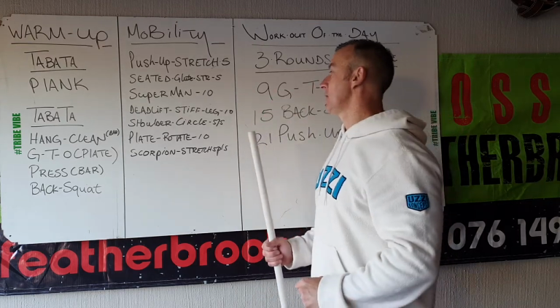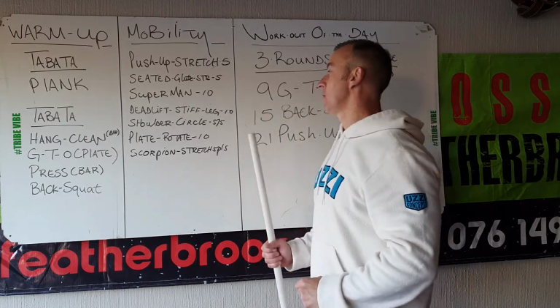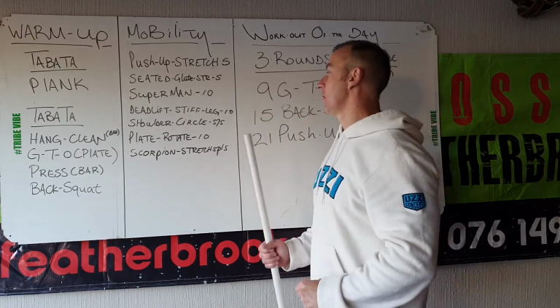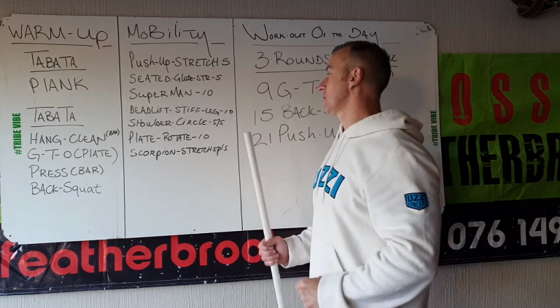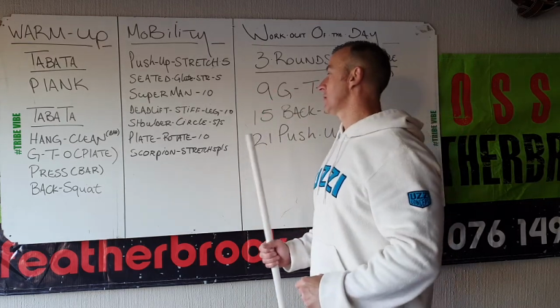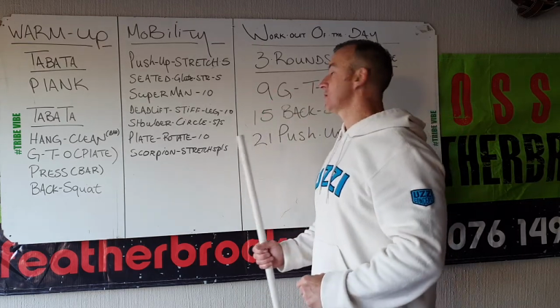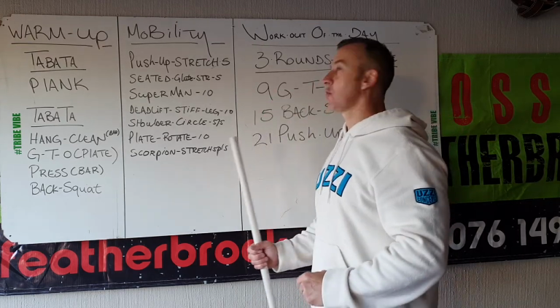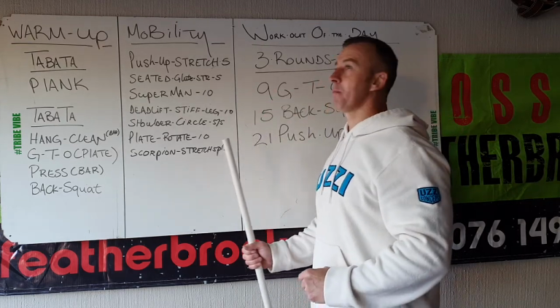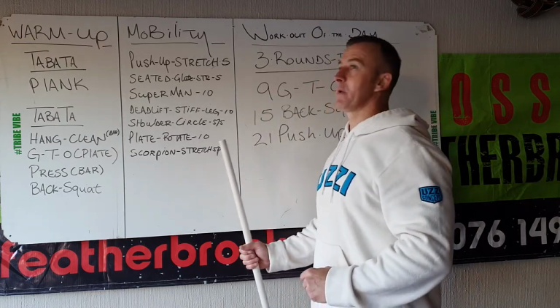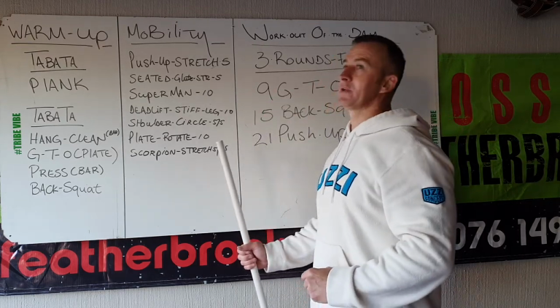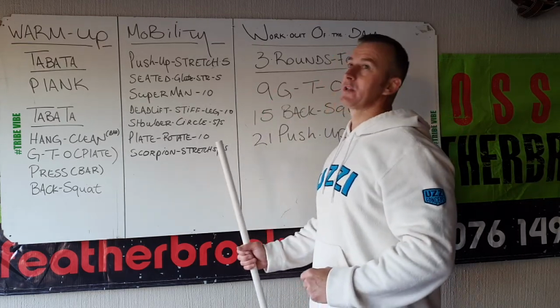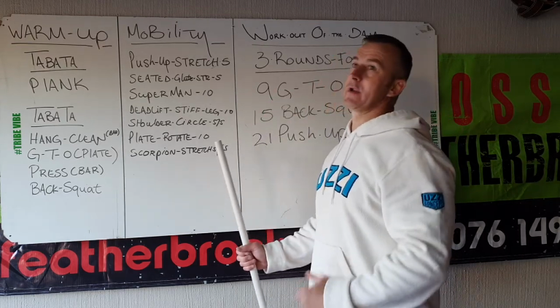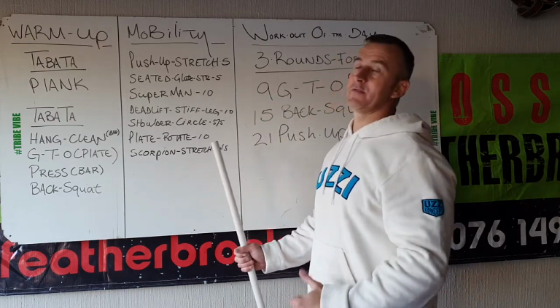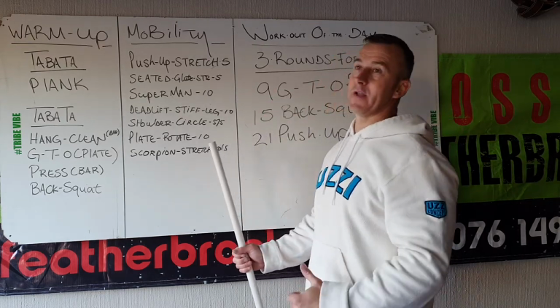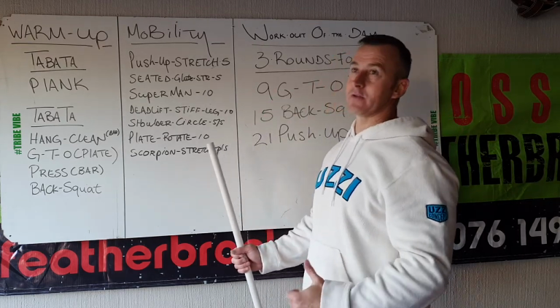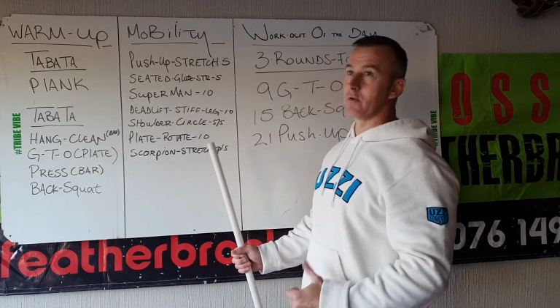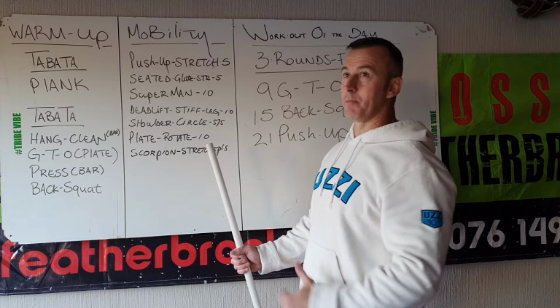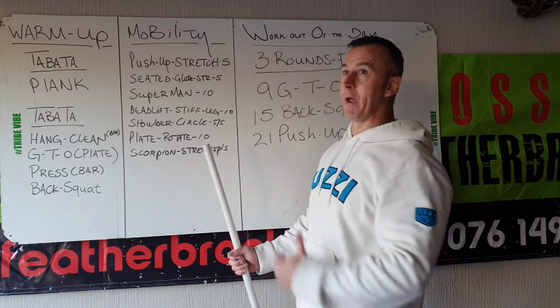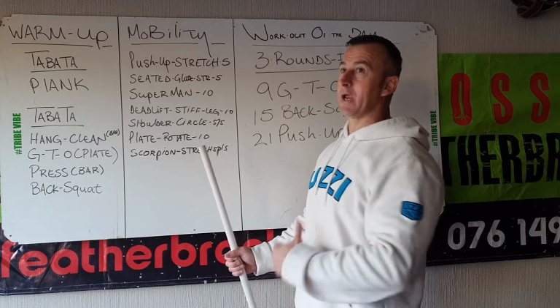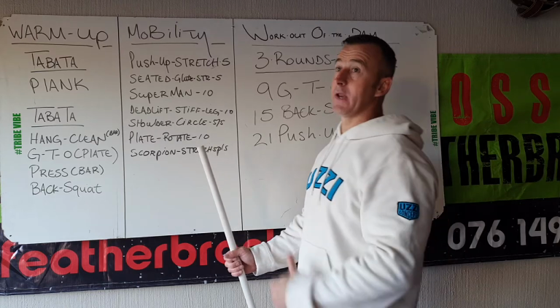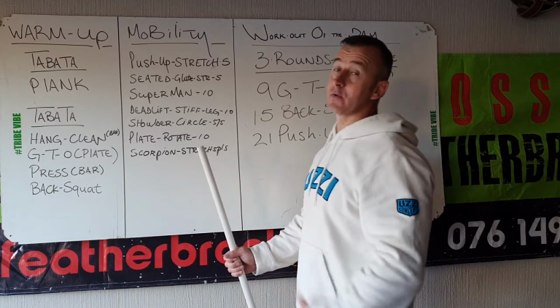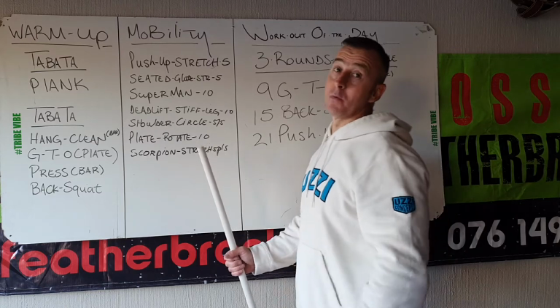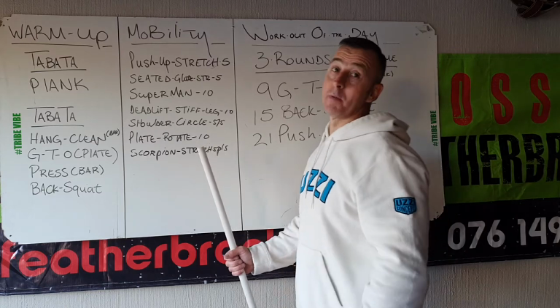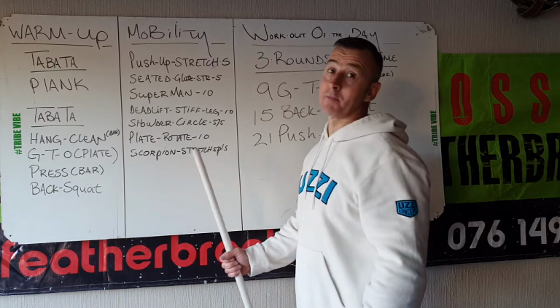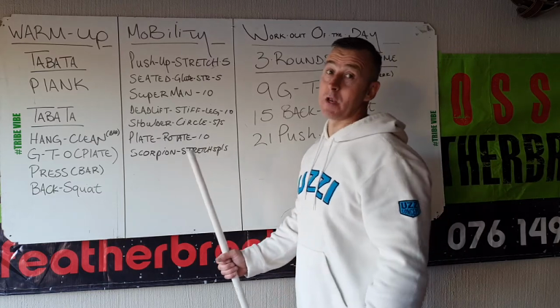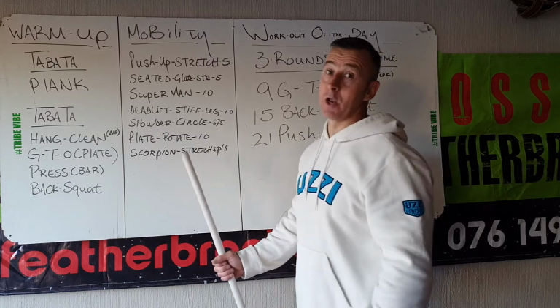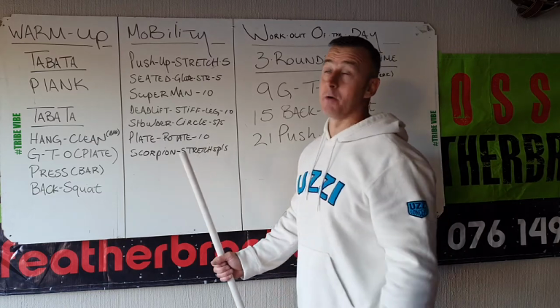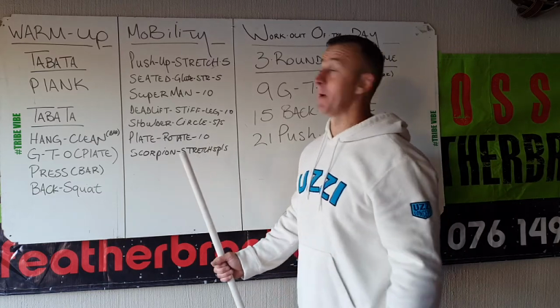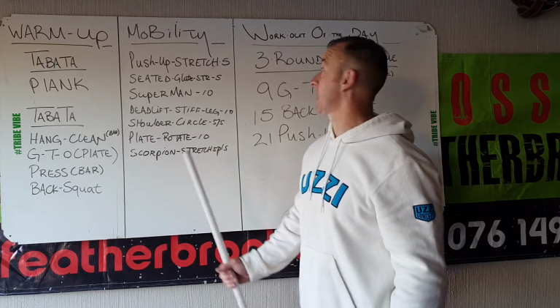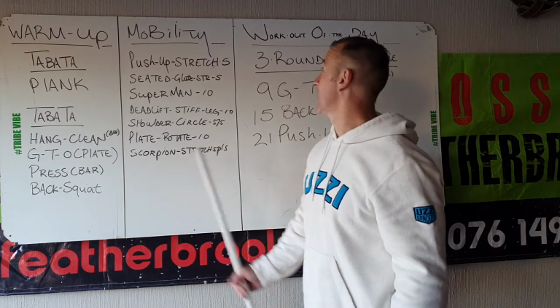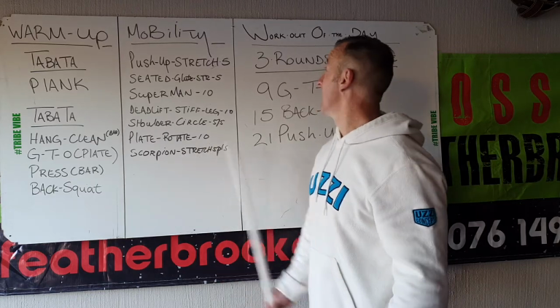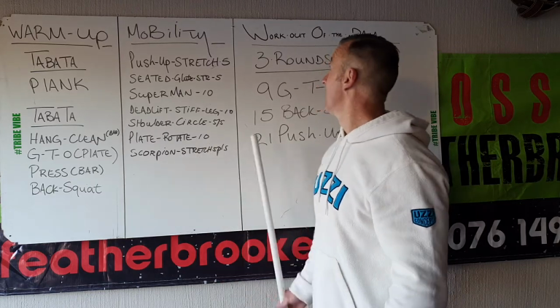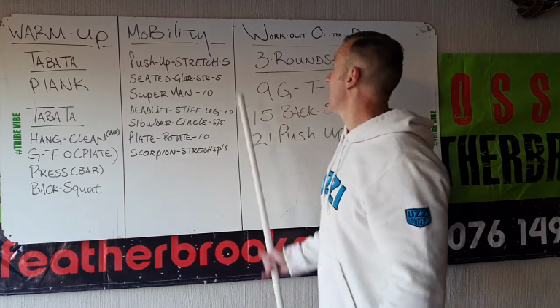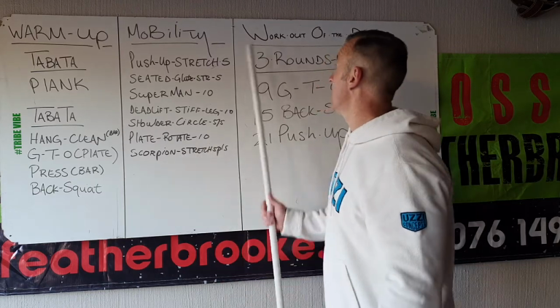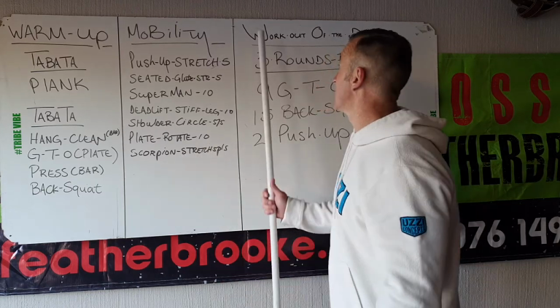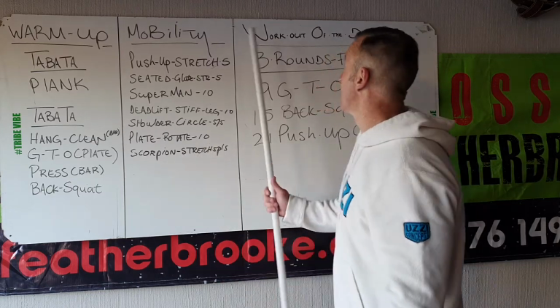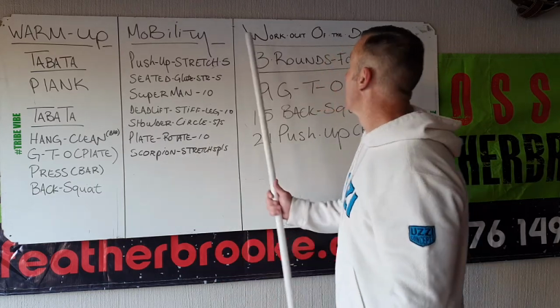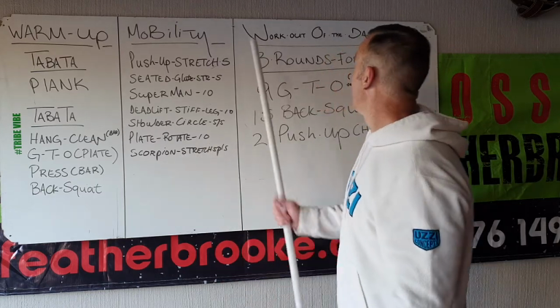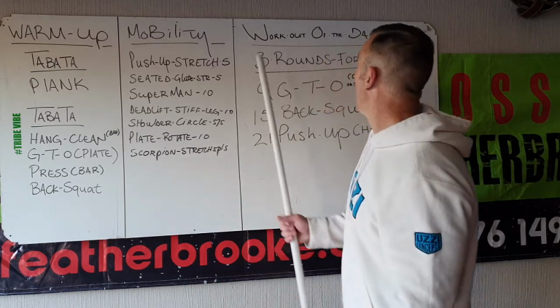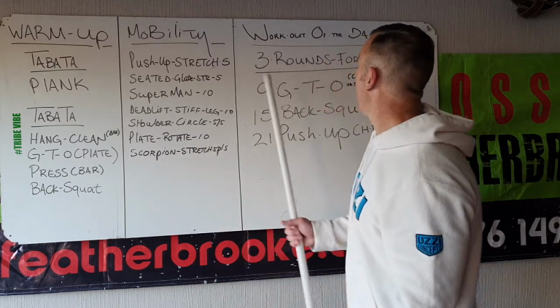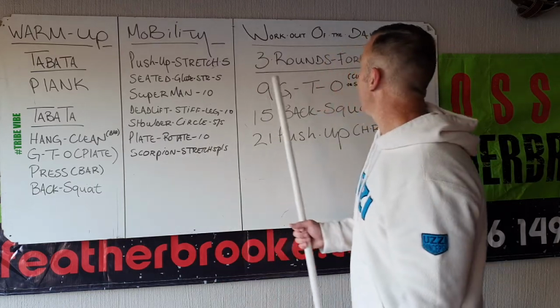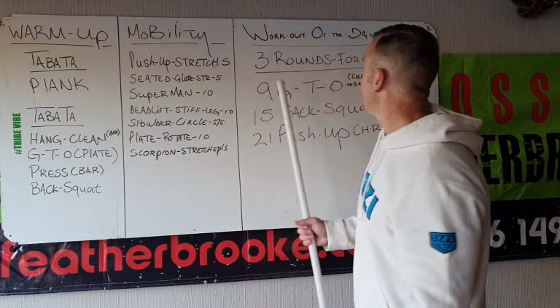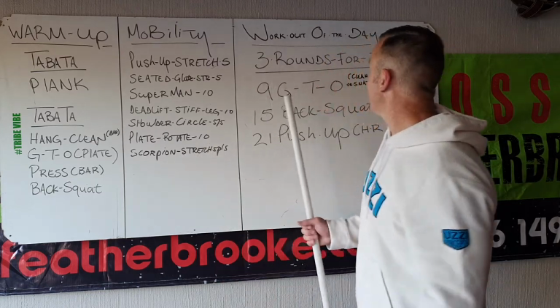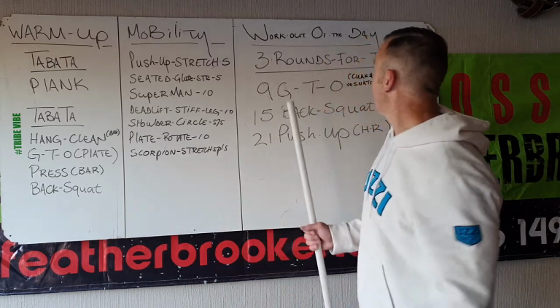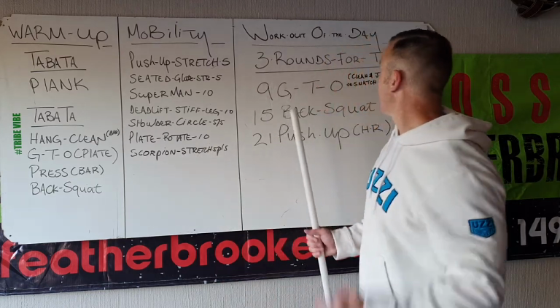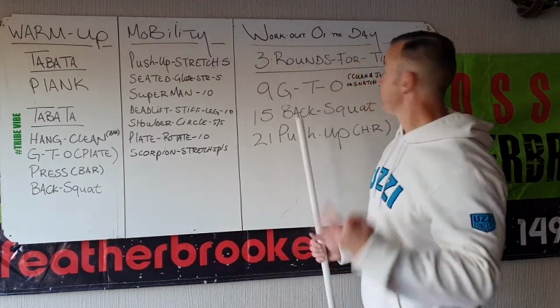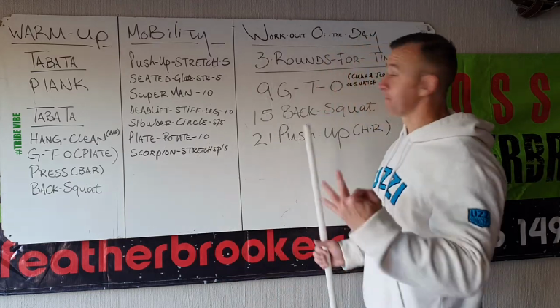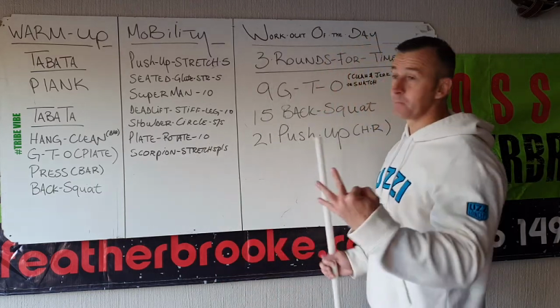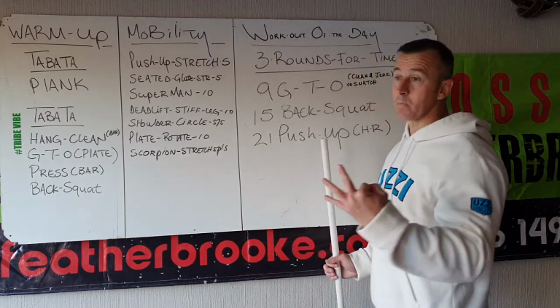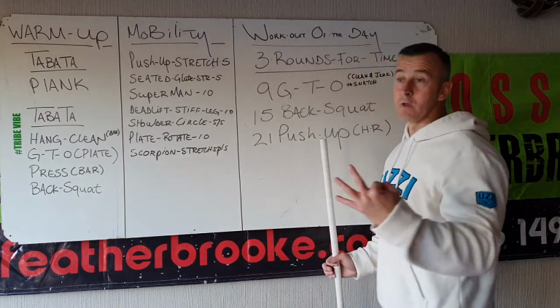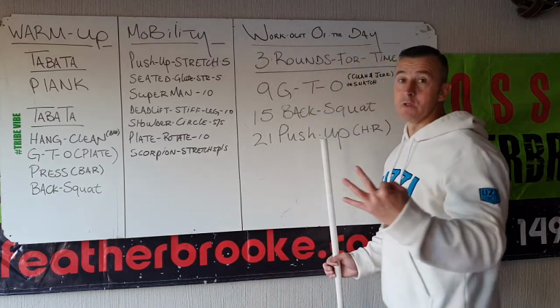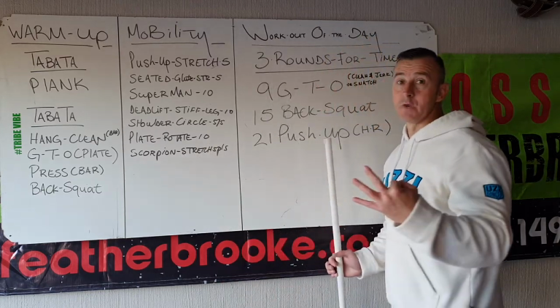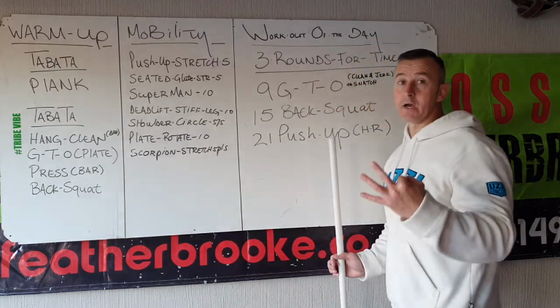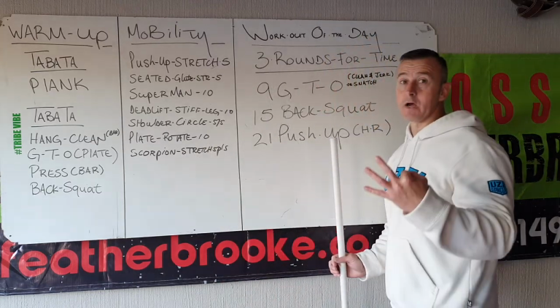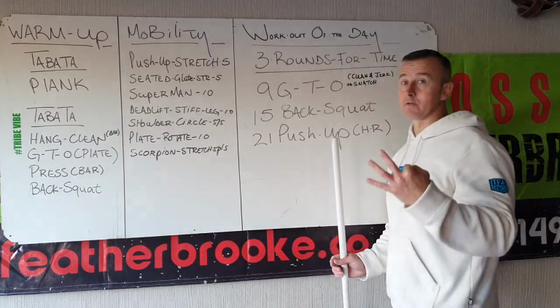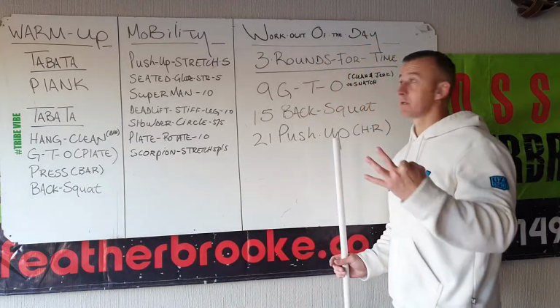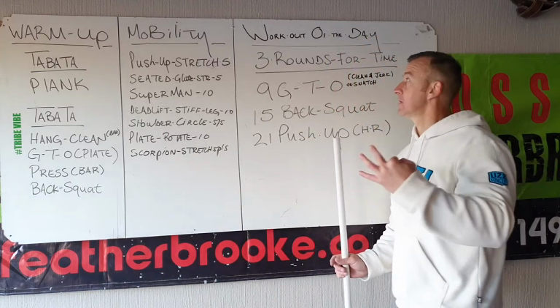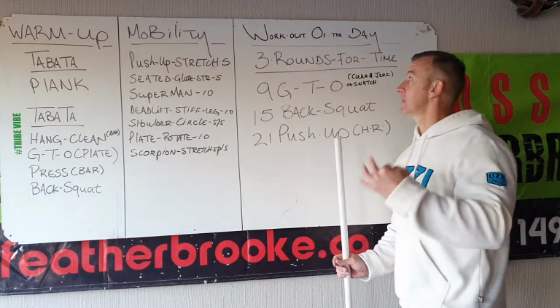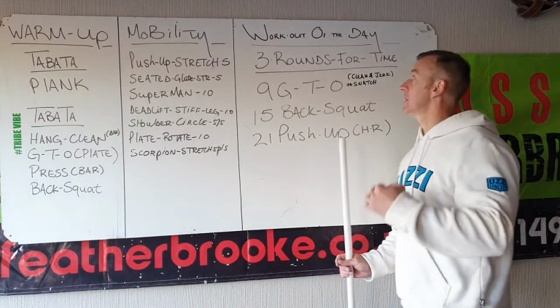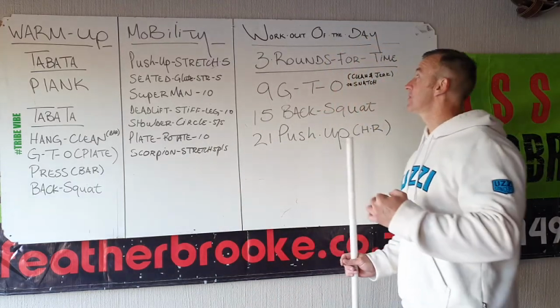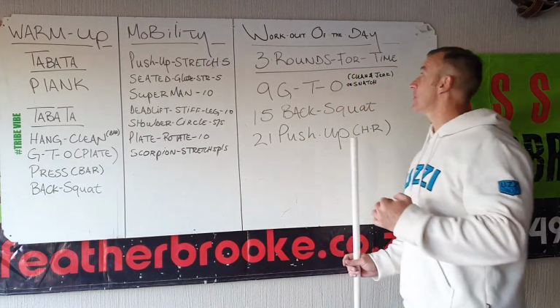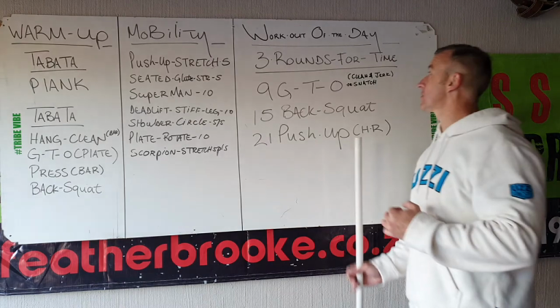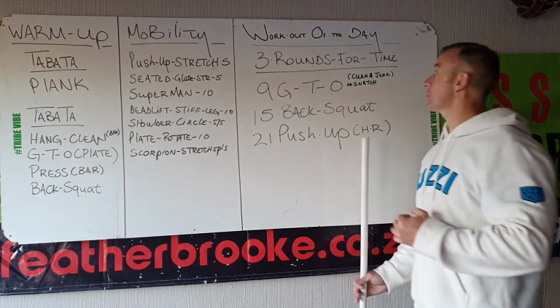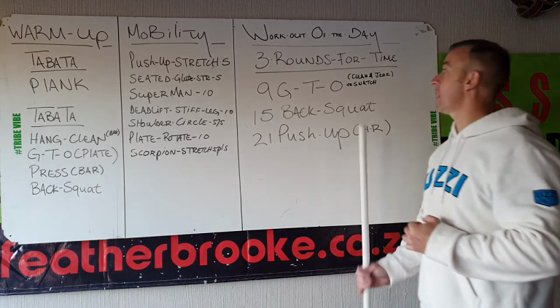And last is the scorpion stretch — flatten your back, let it warm up that lower back. Guys, workout of the day. Three rounds, it is for time.